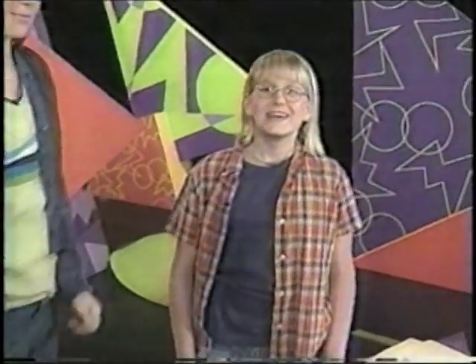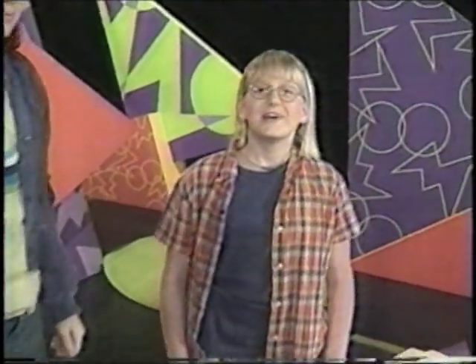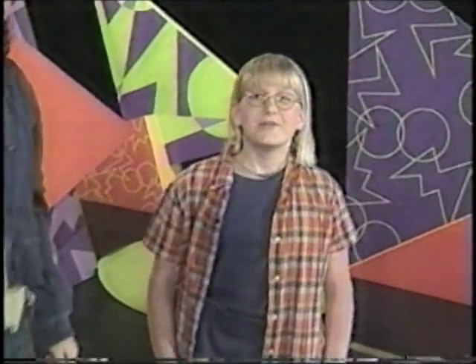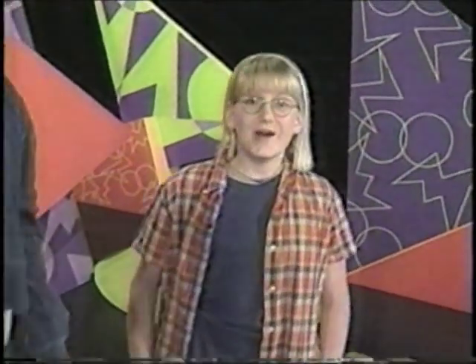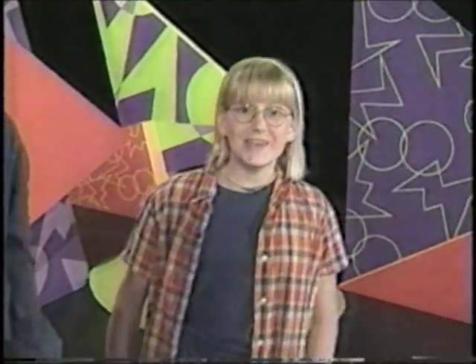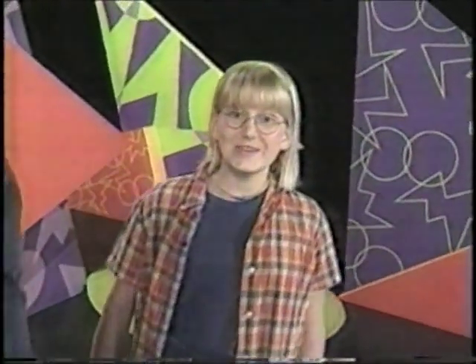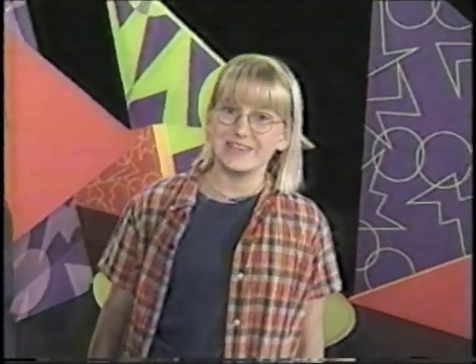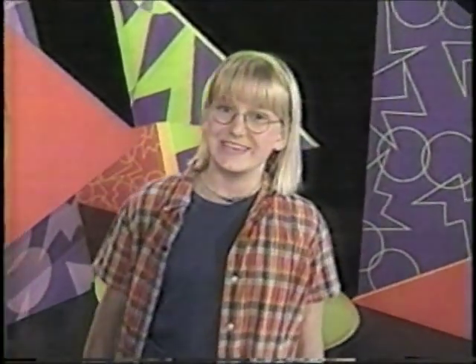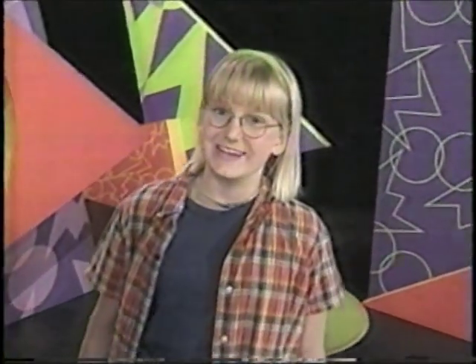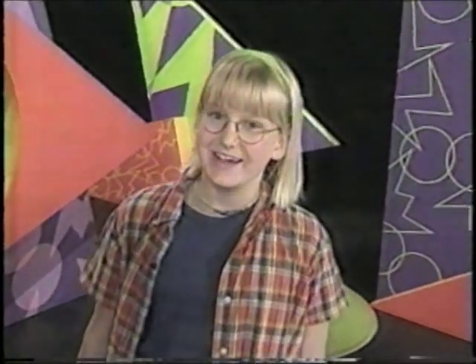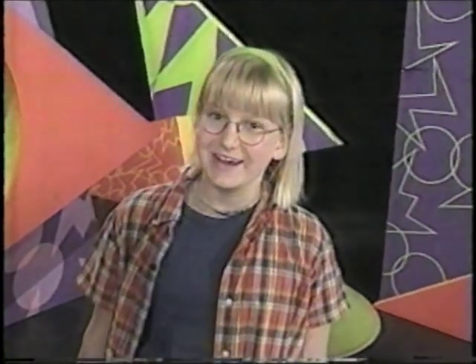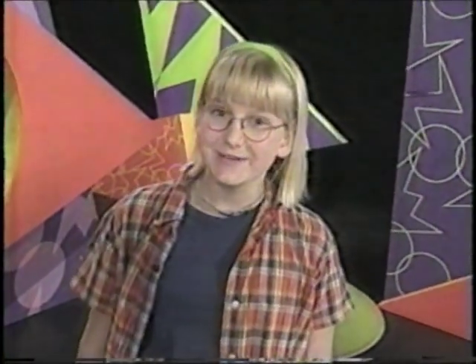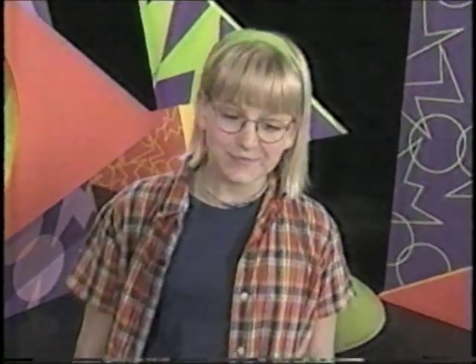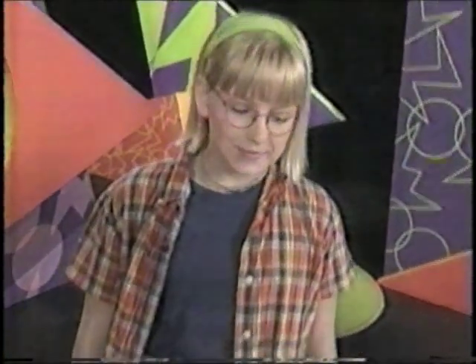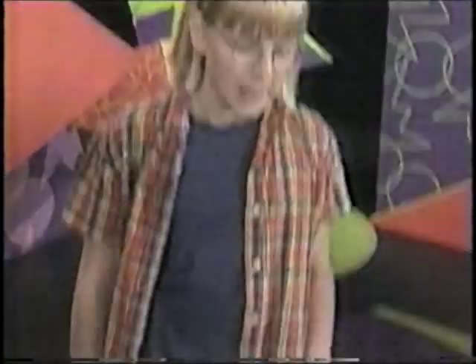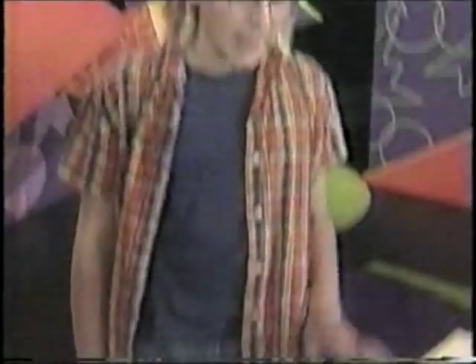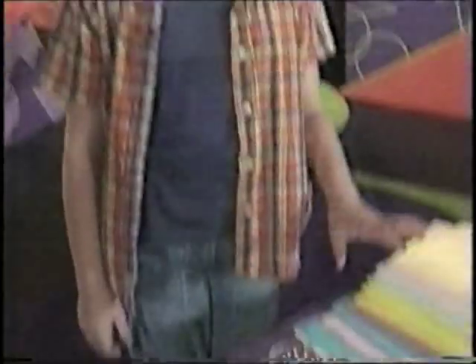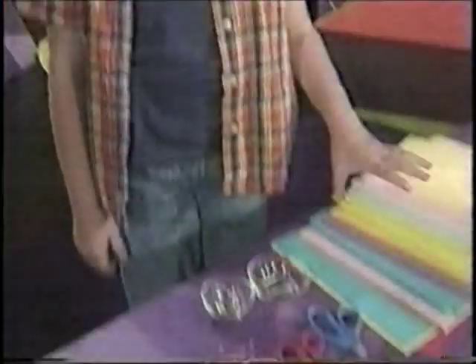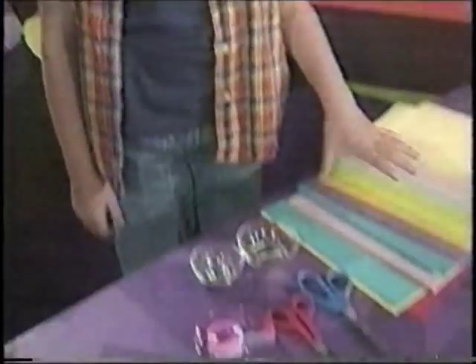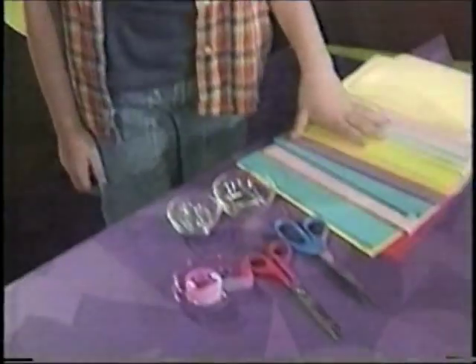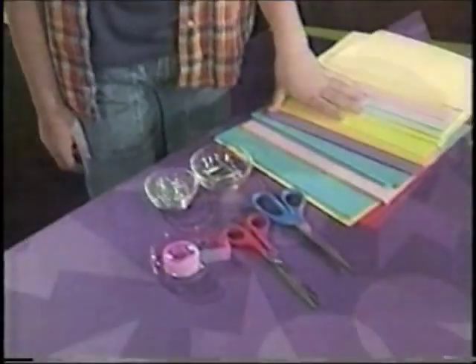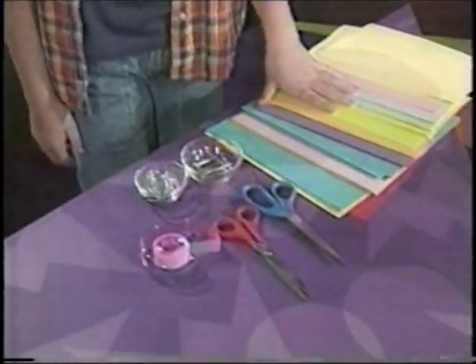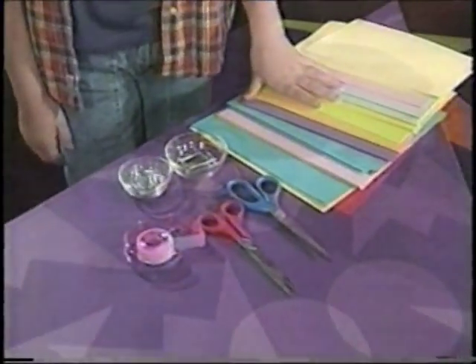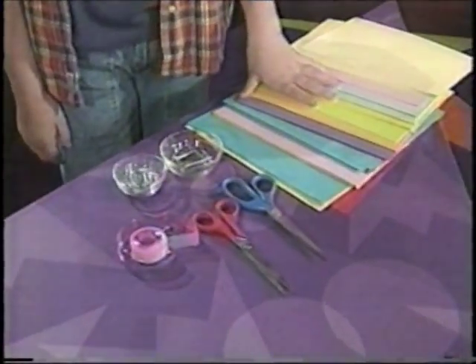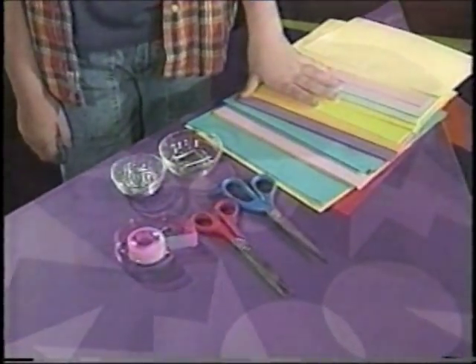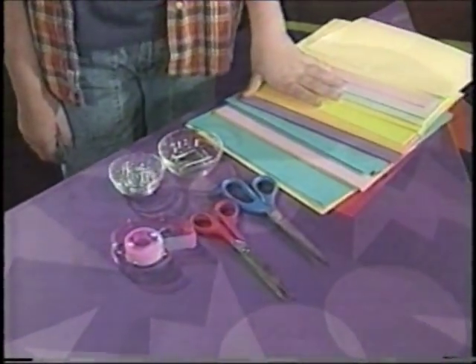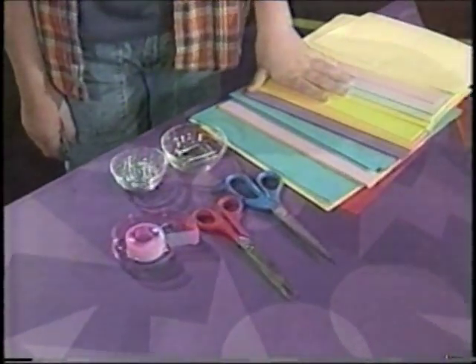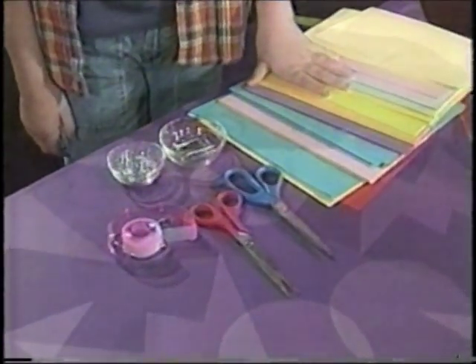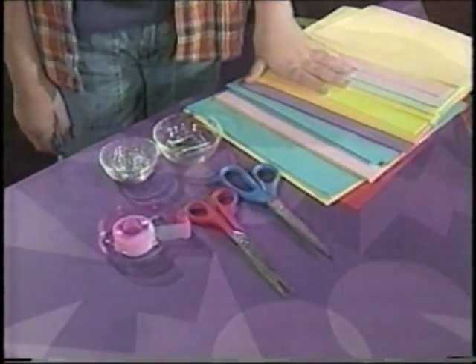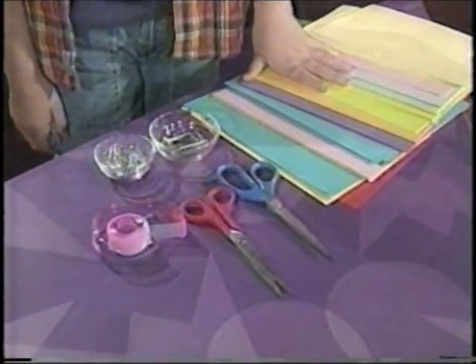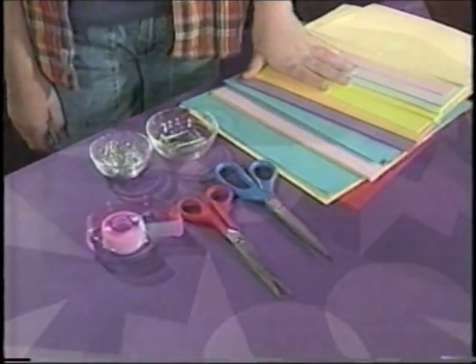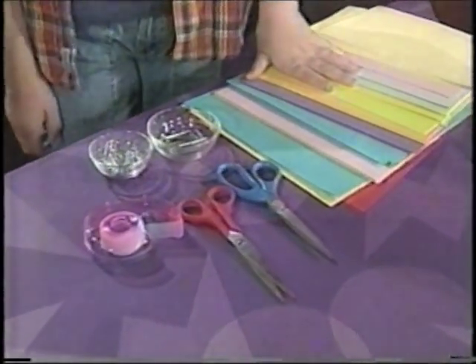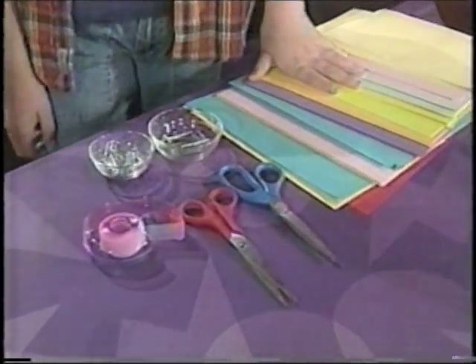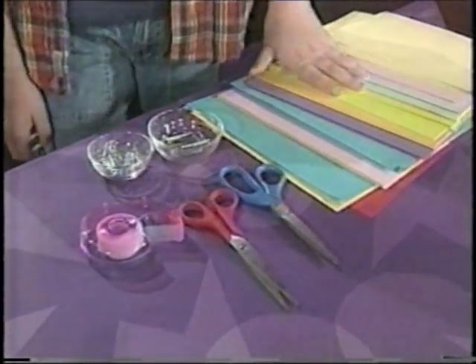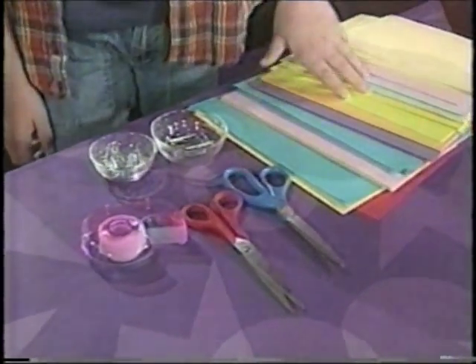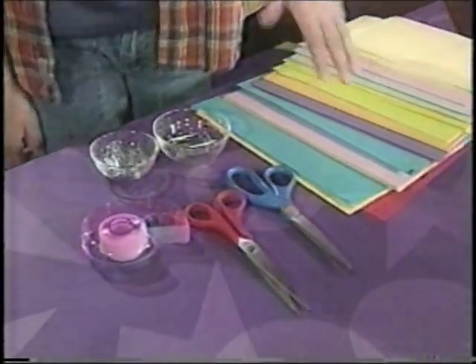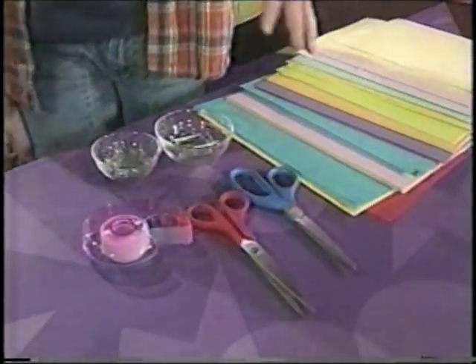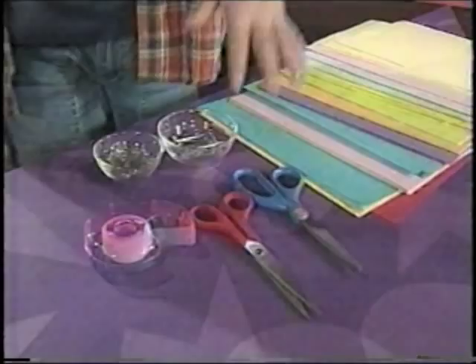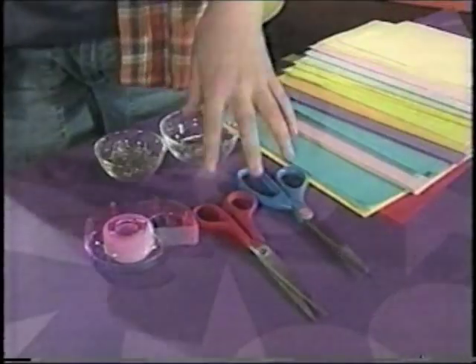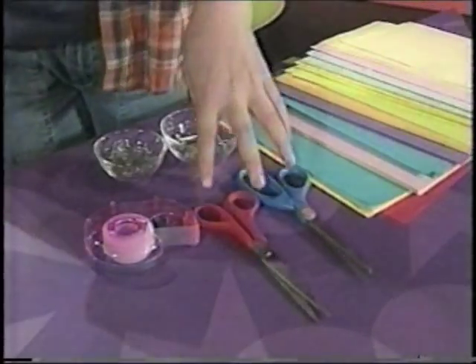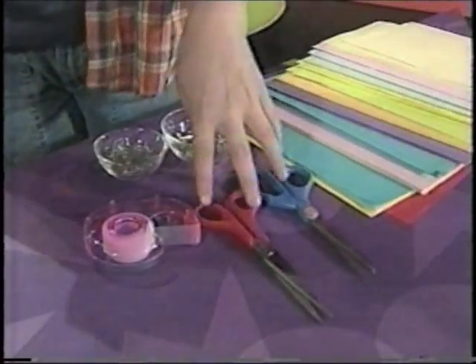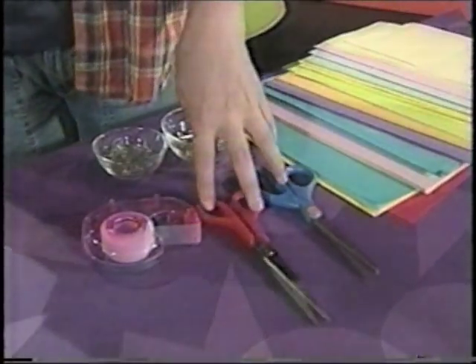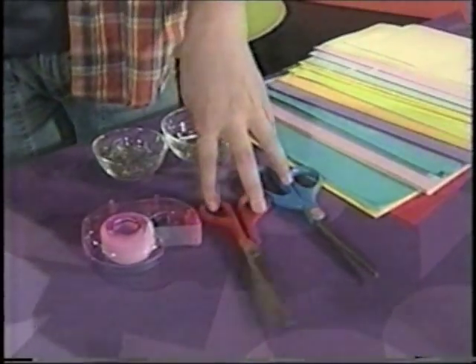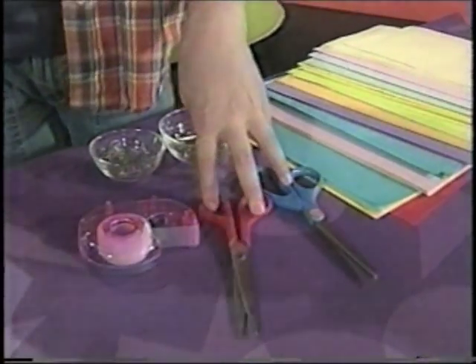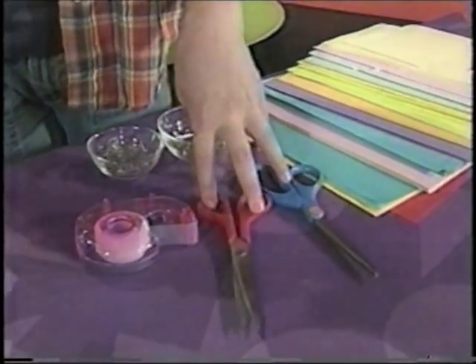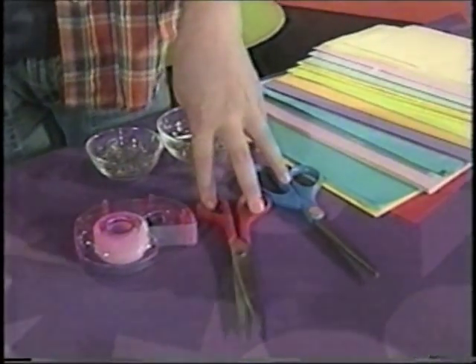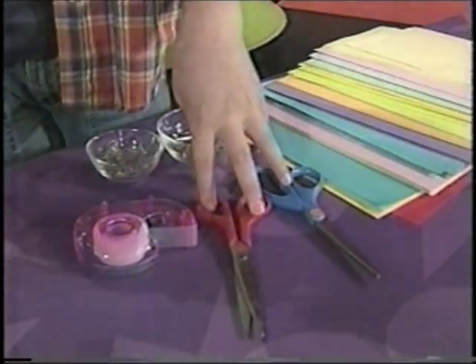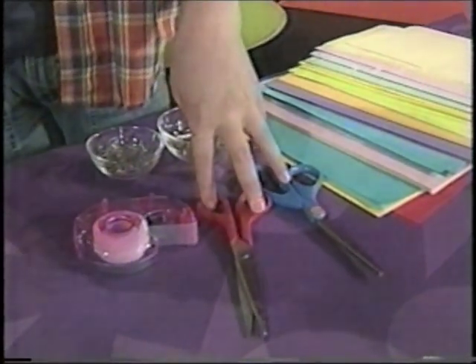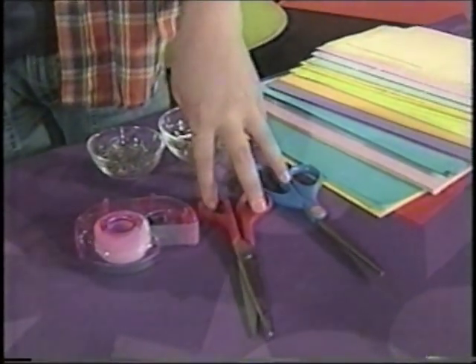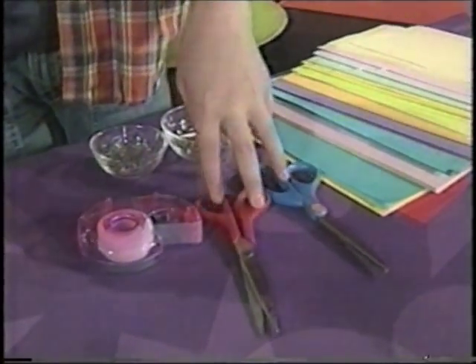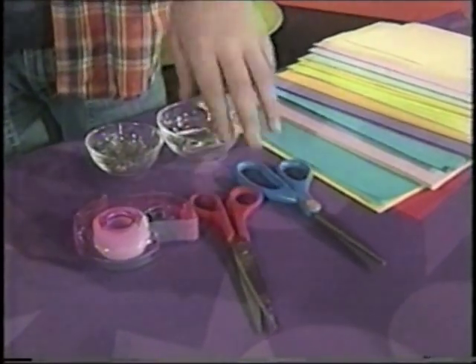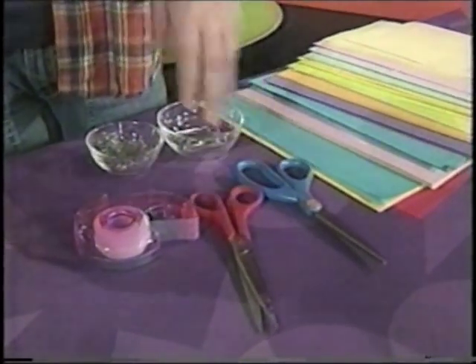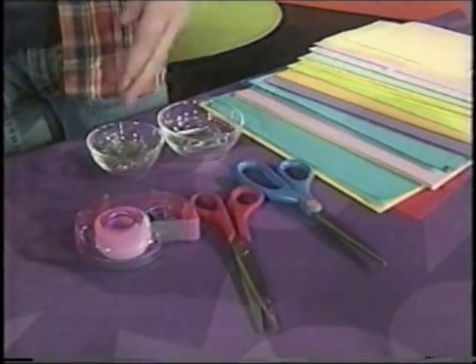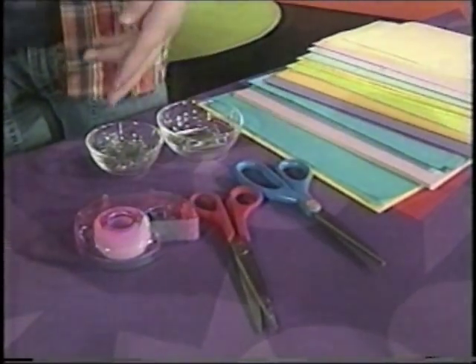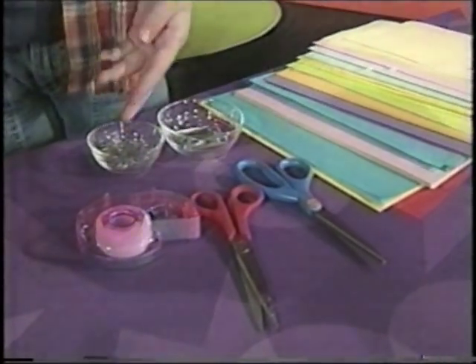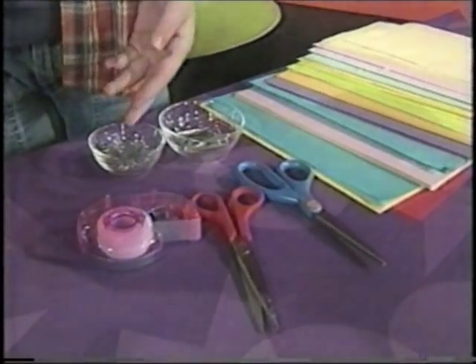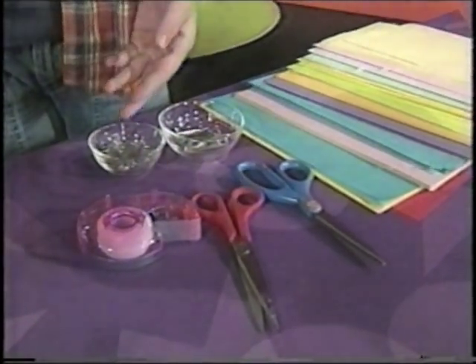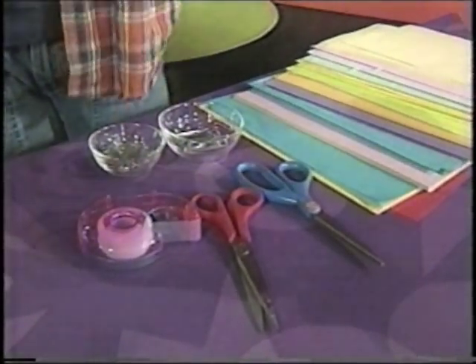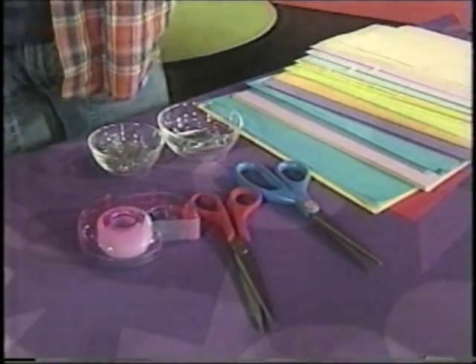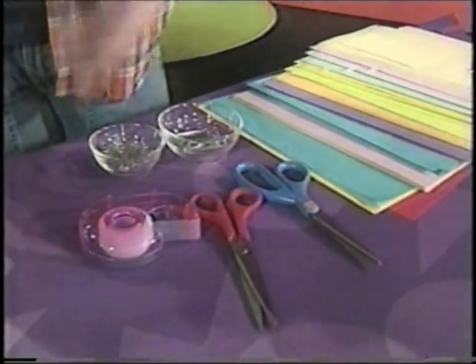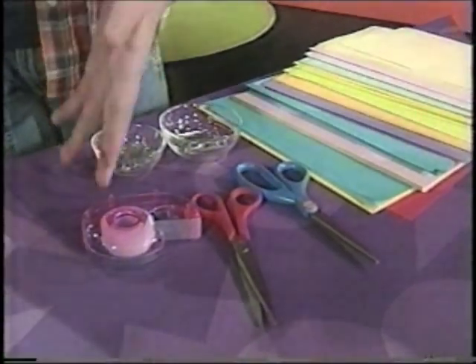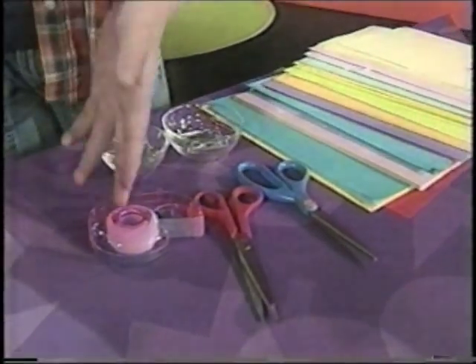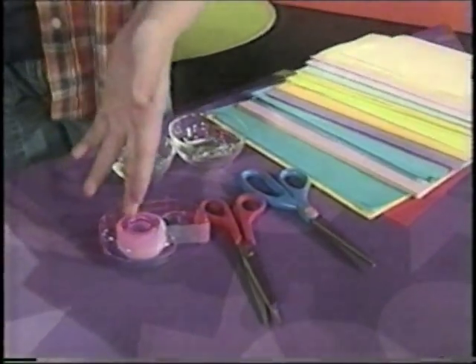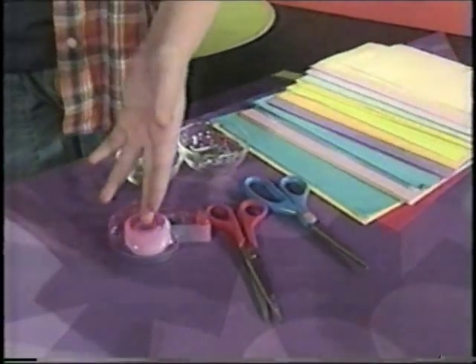What you need are a piece of paper, scissors, paper clips, or tape.